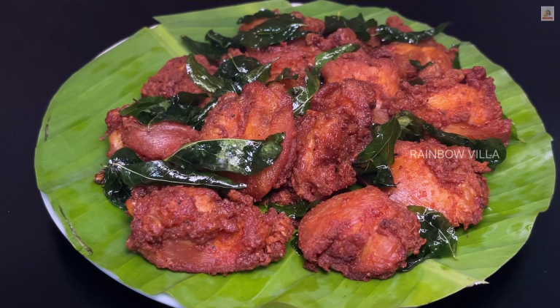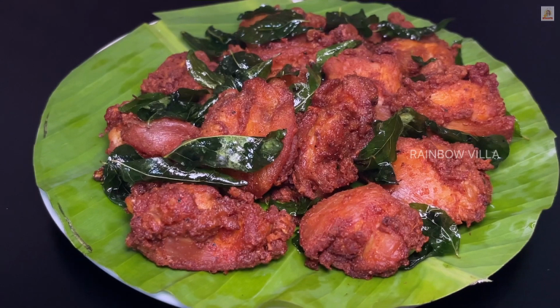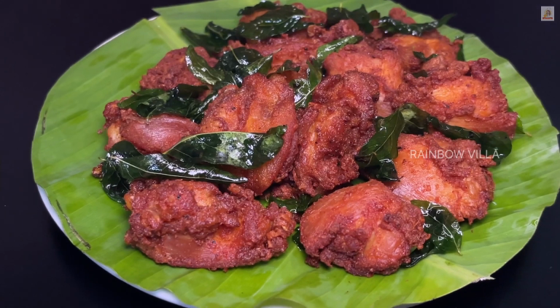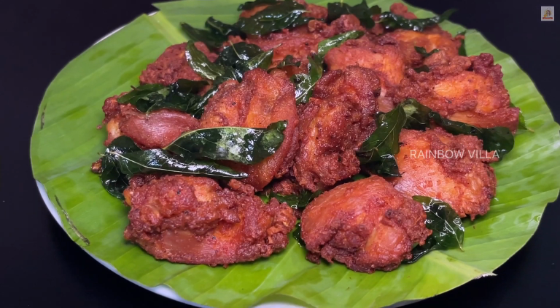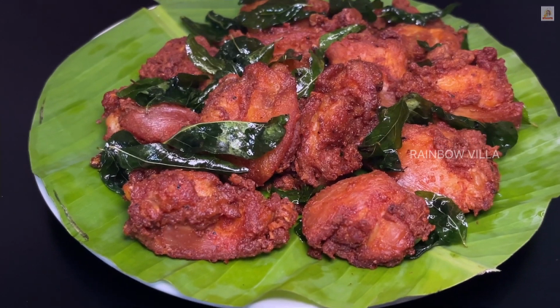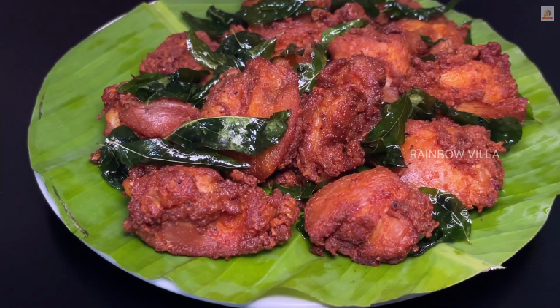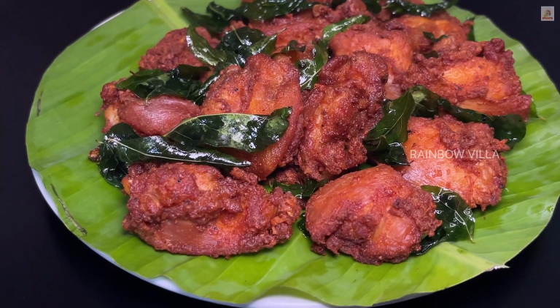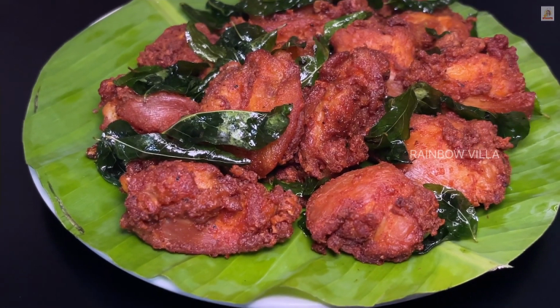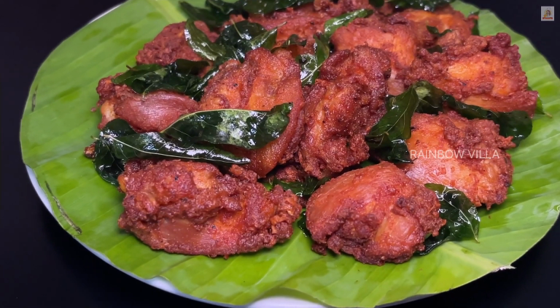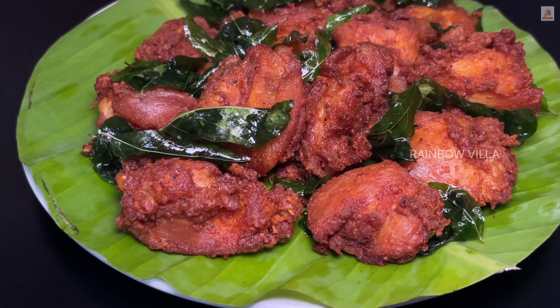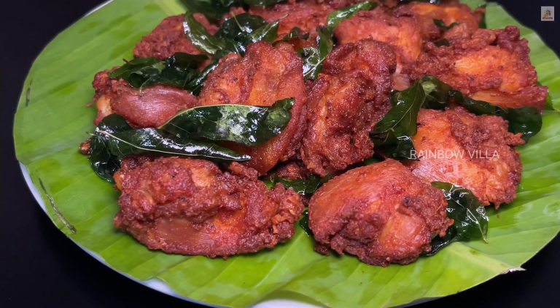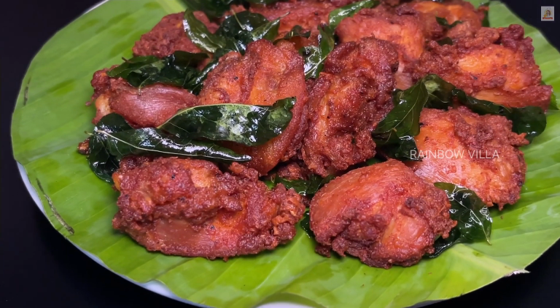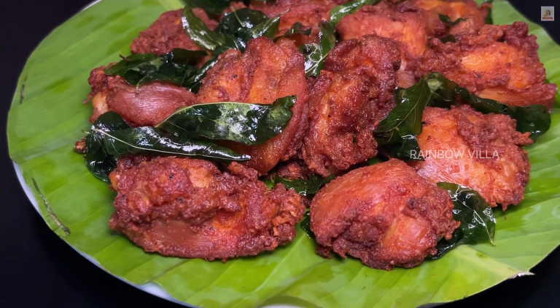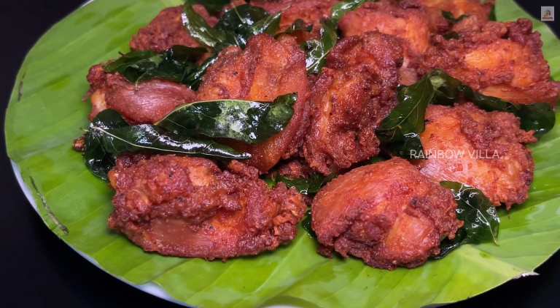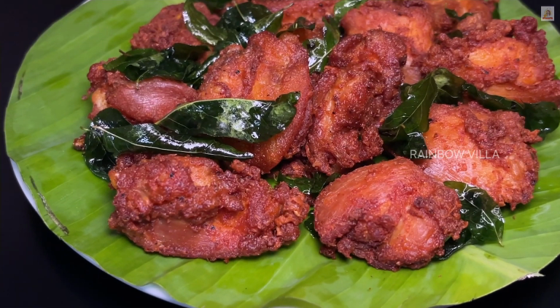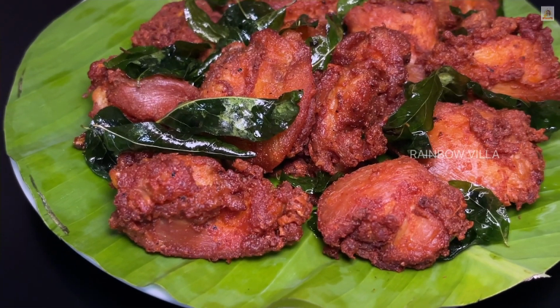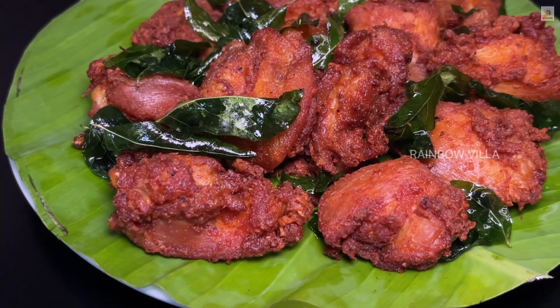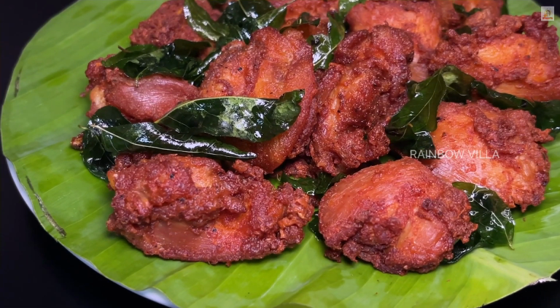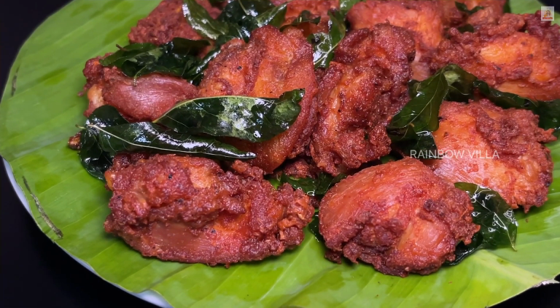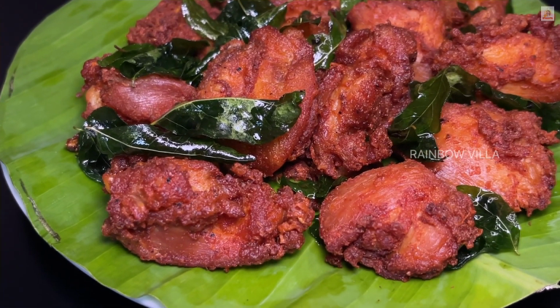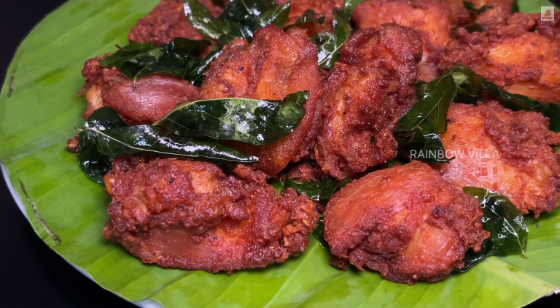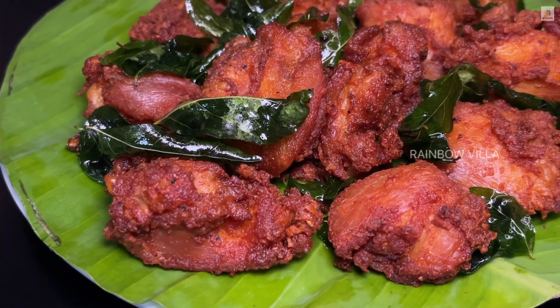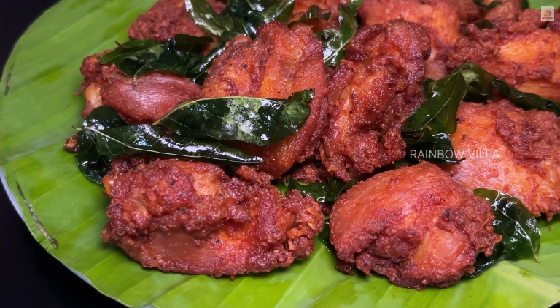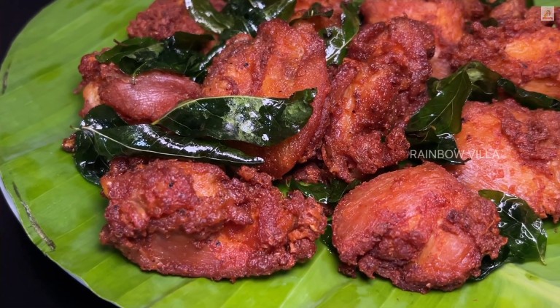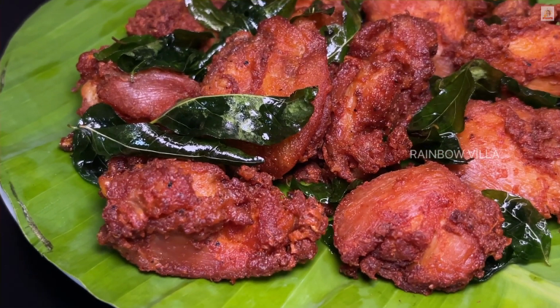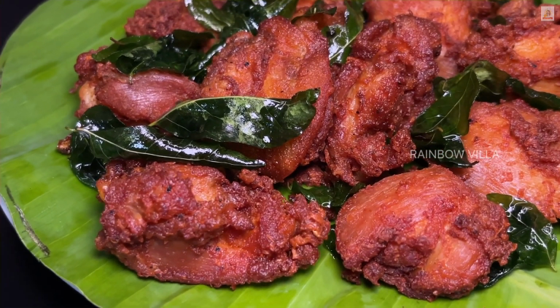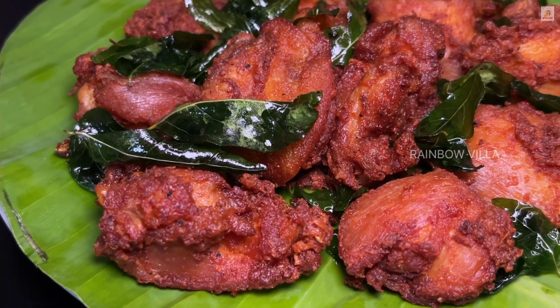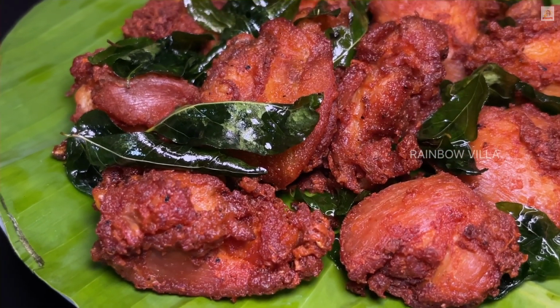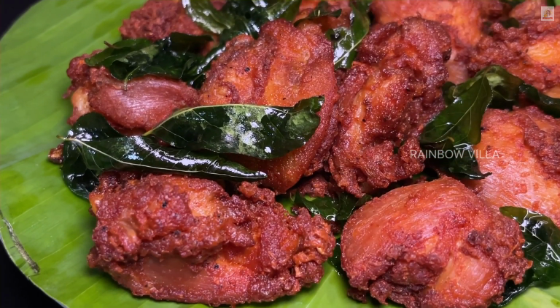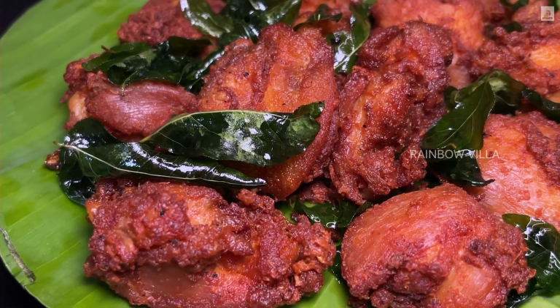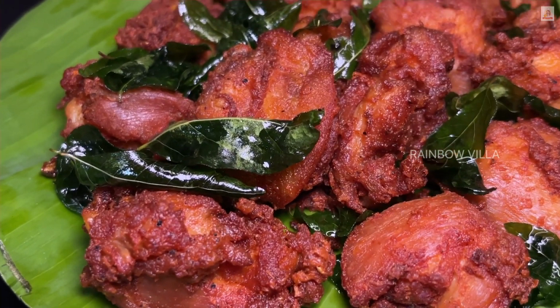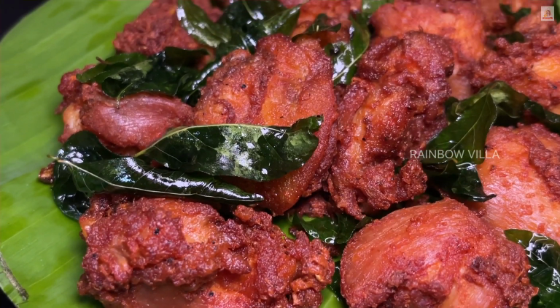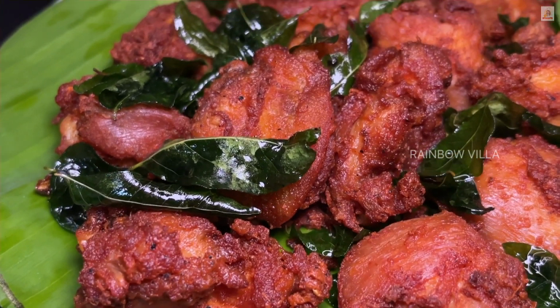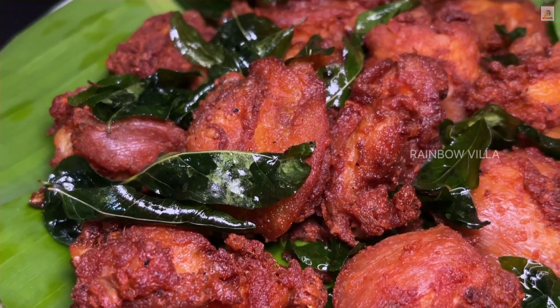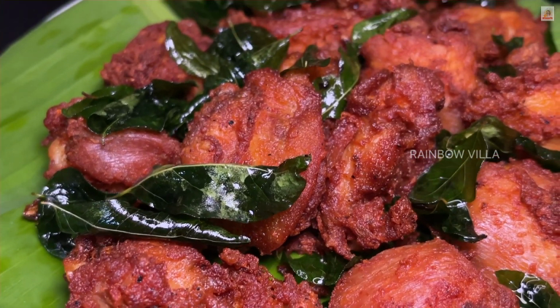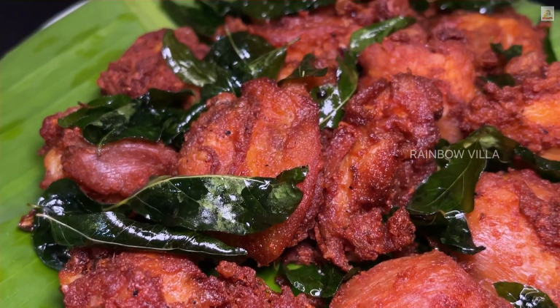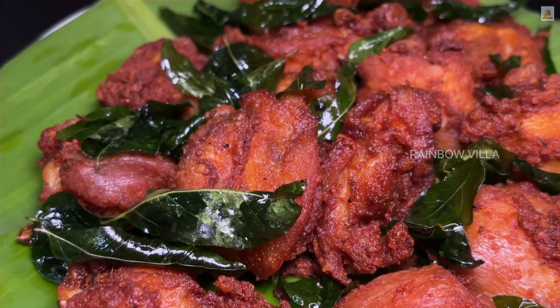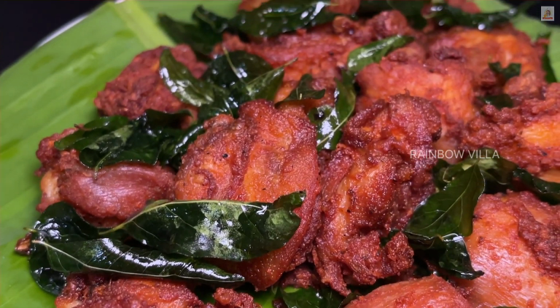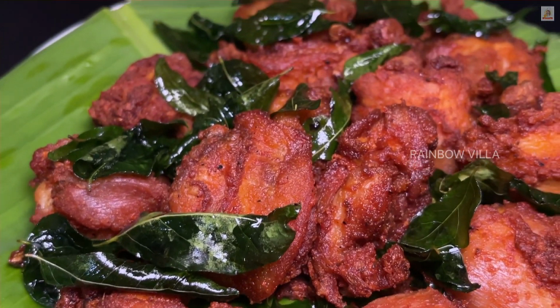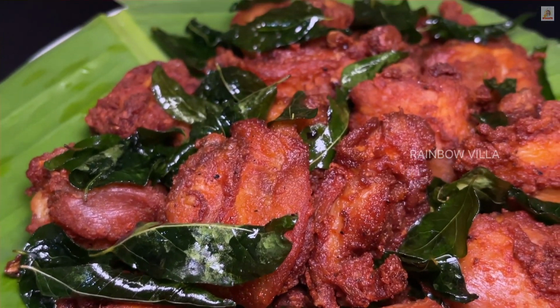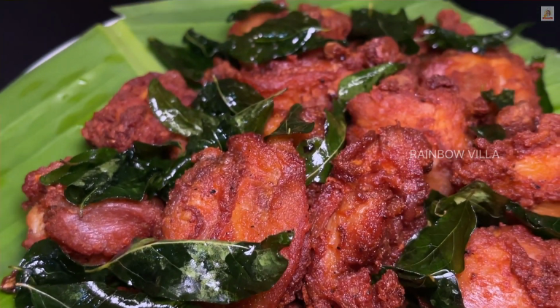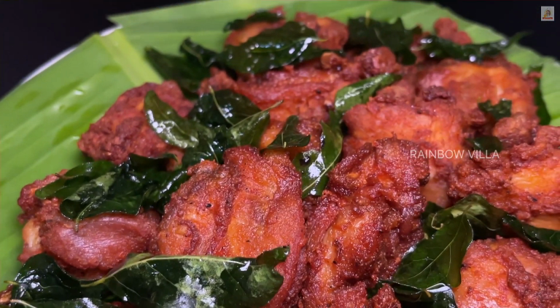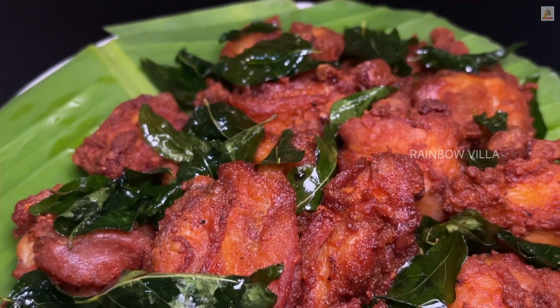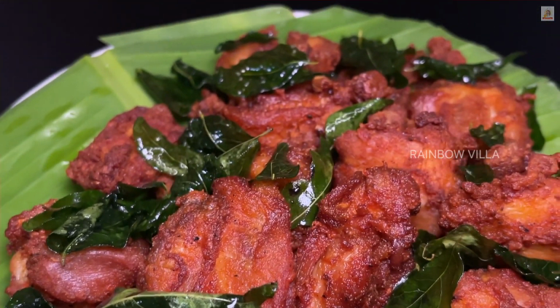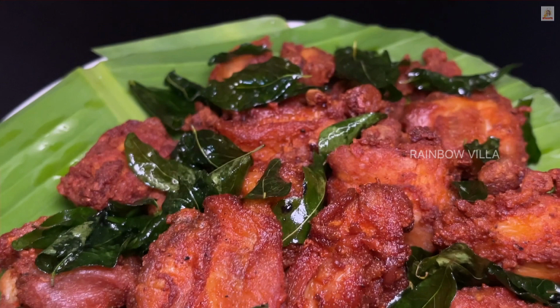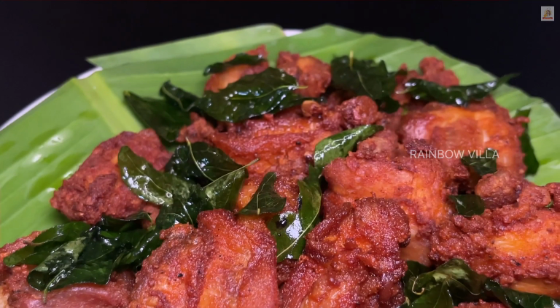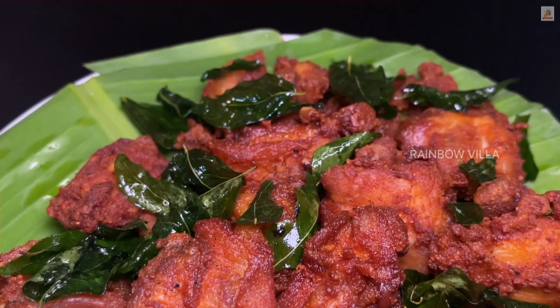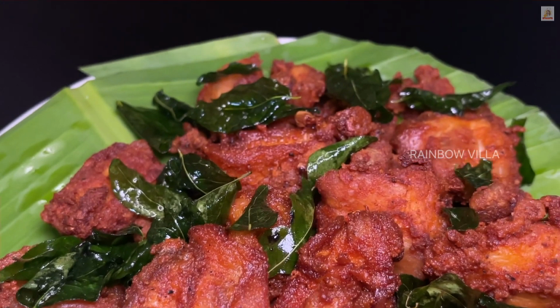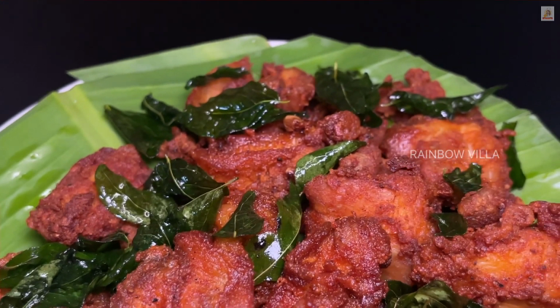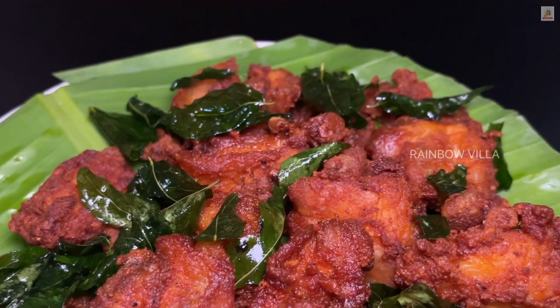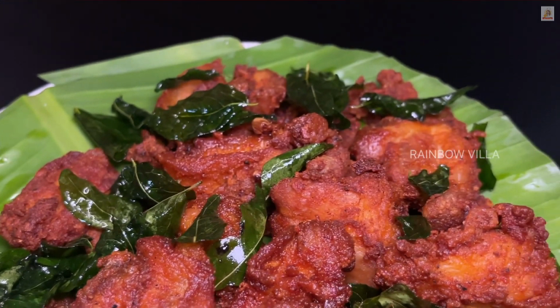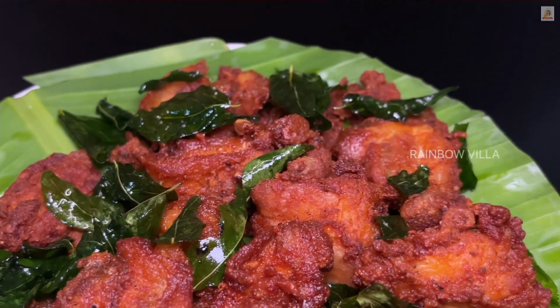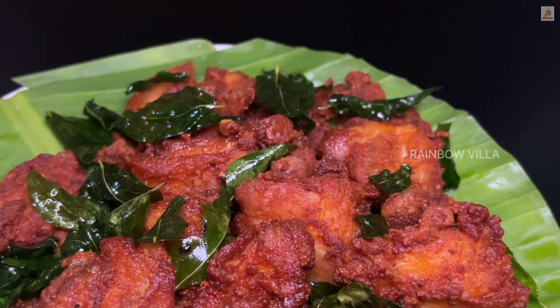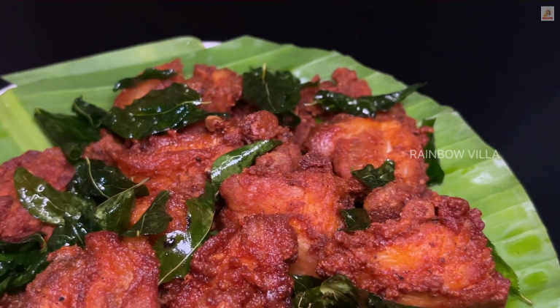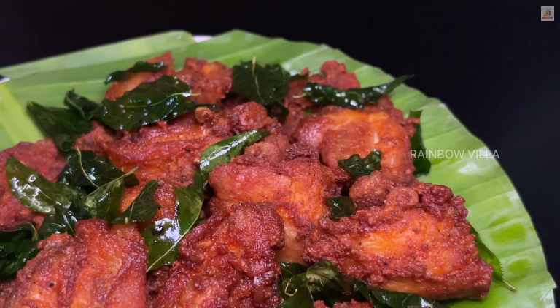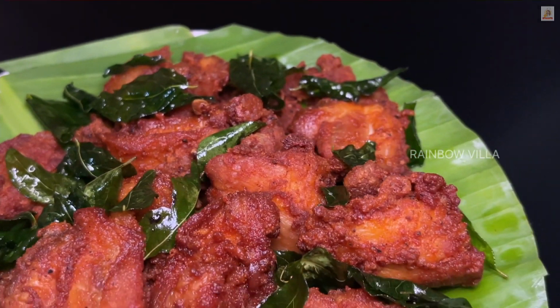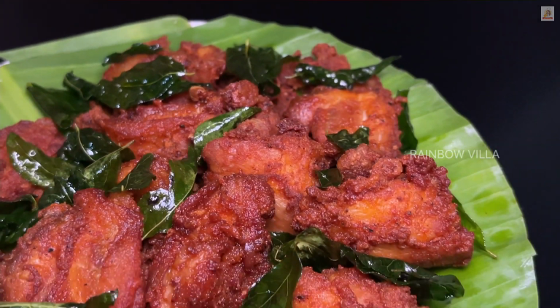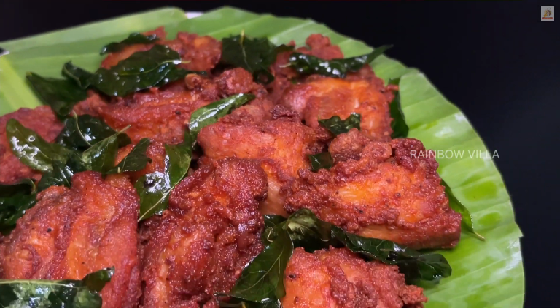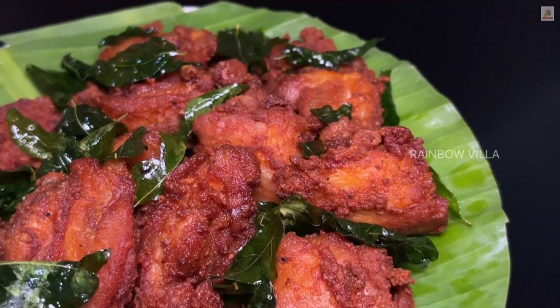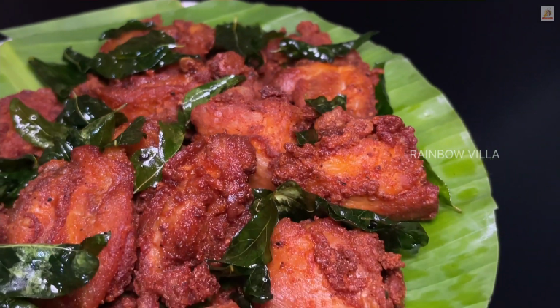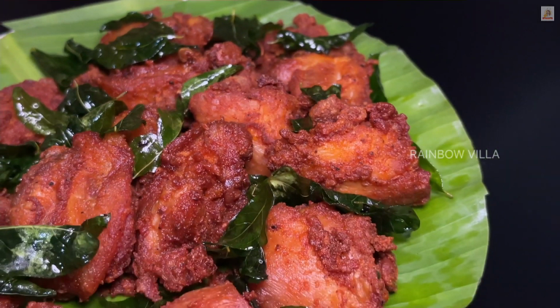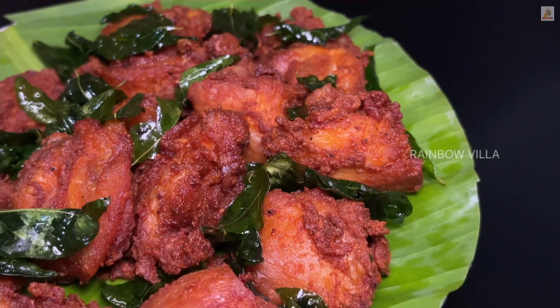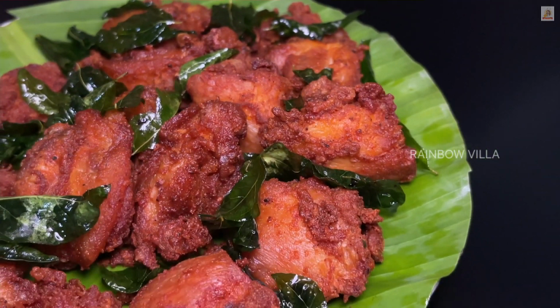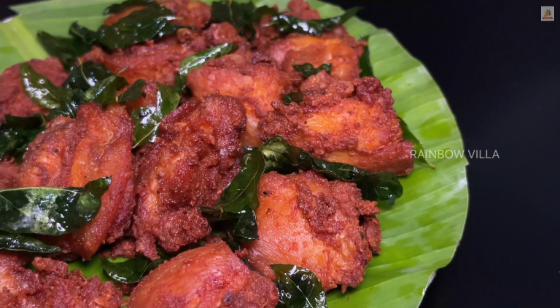Hello everyone, welcome to Rheinbouwe. This is our recipe. We are going to make a chicken fry.